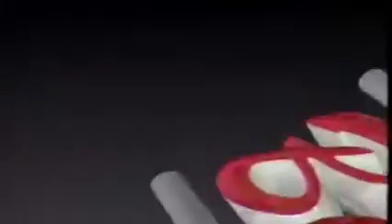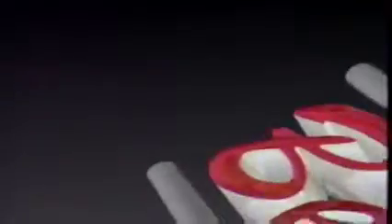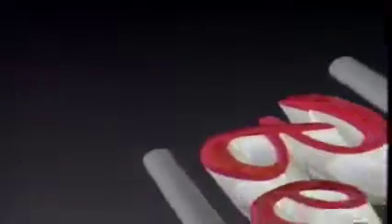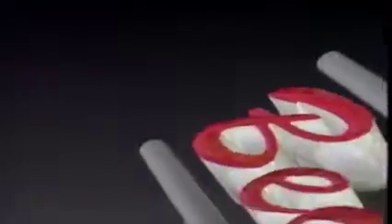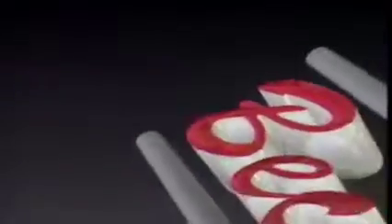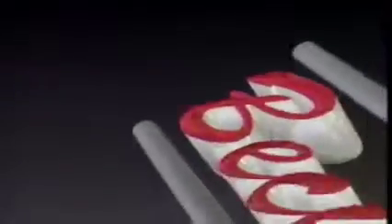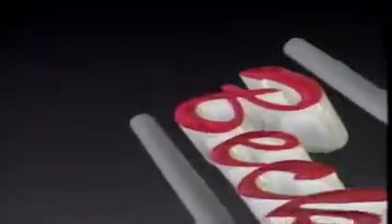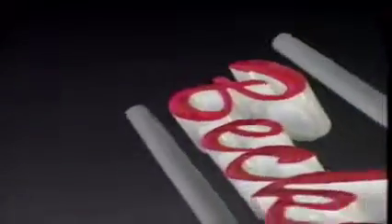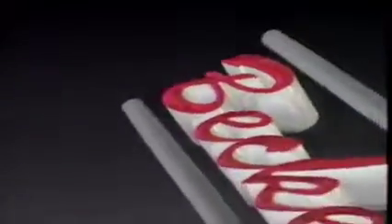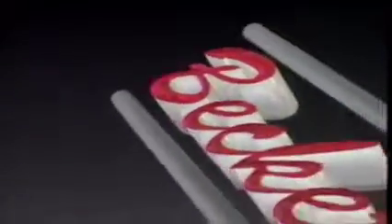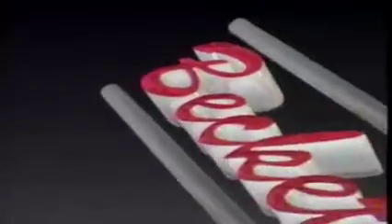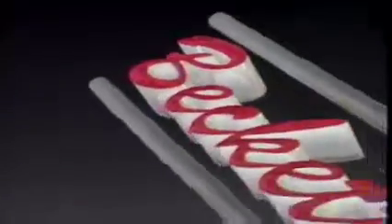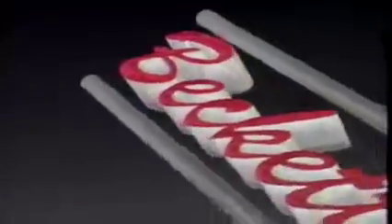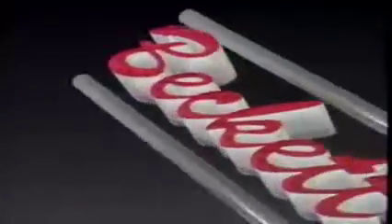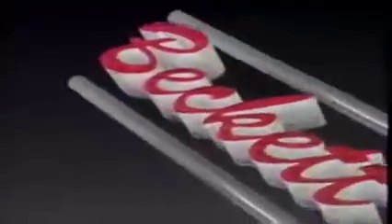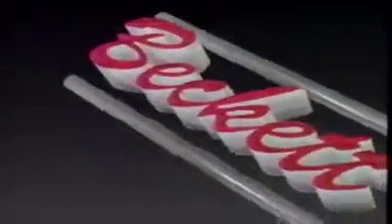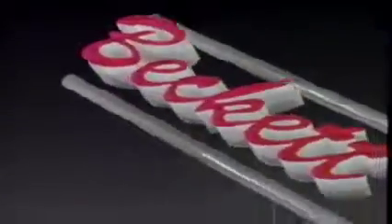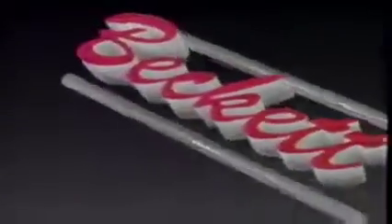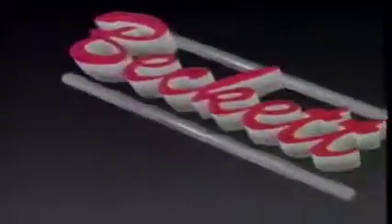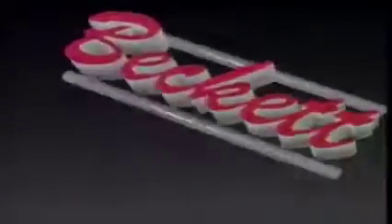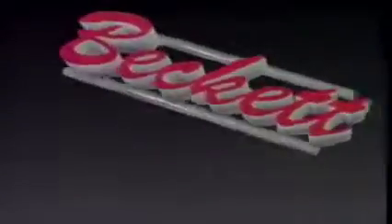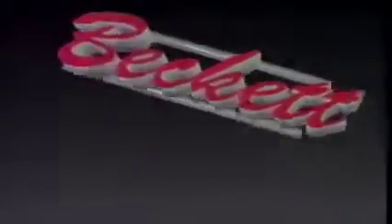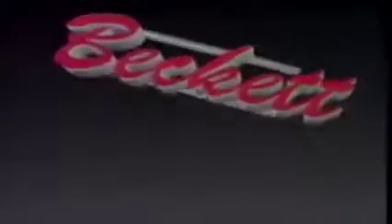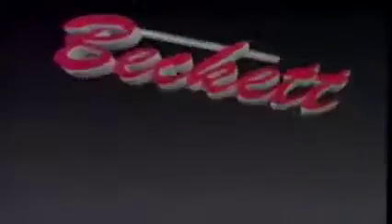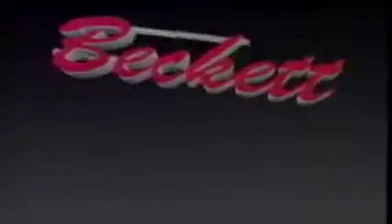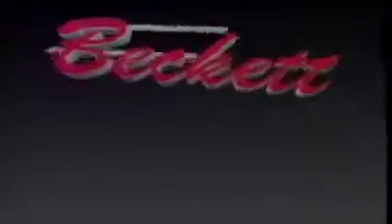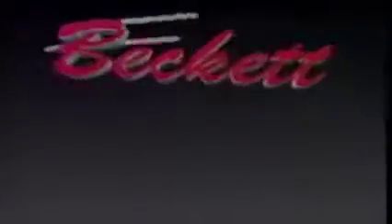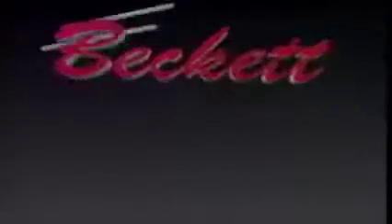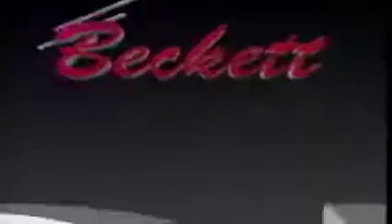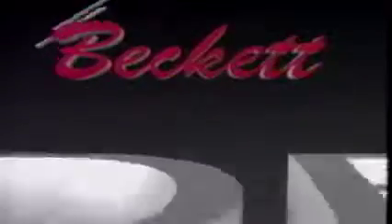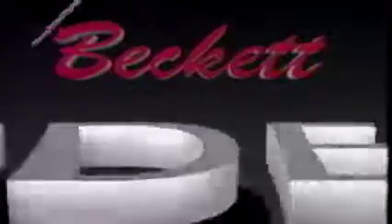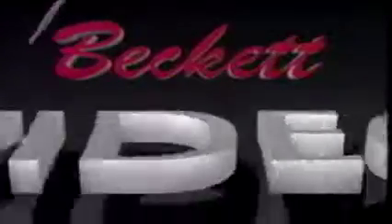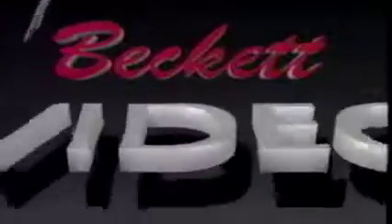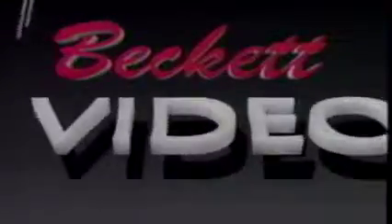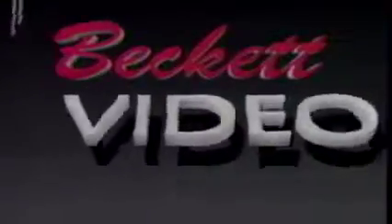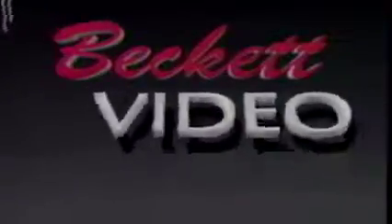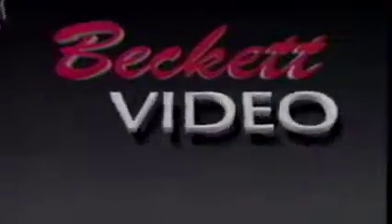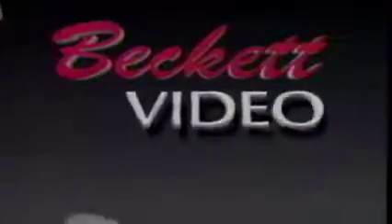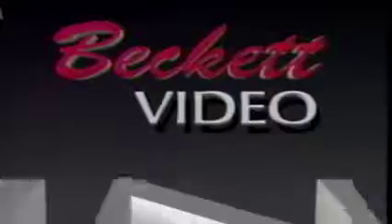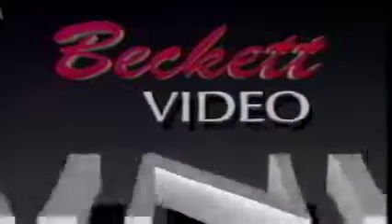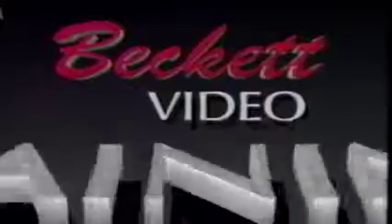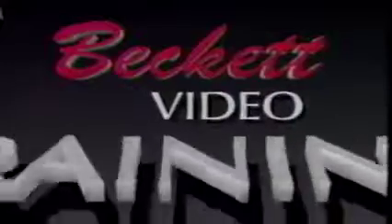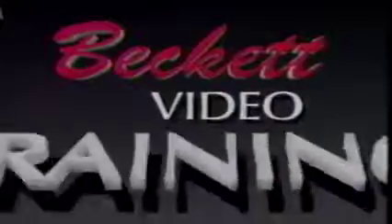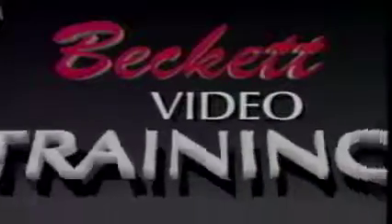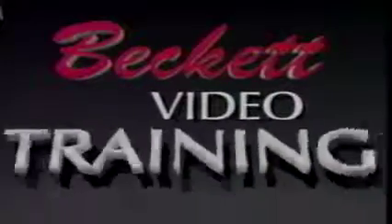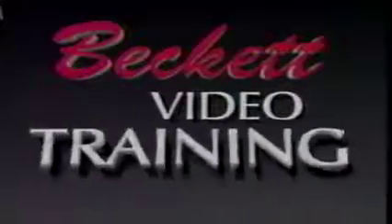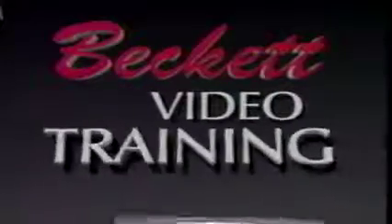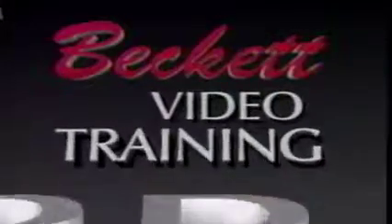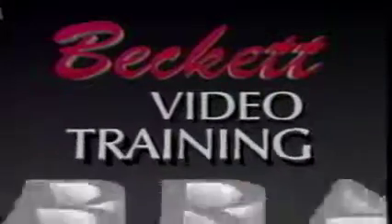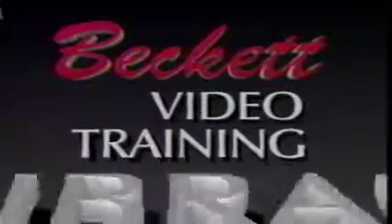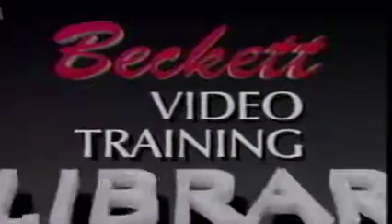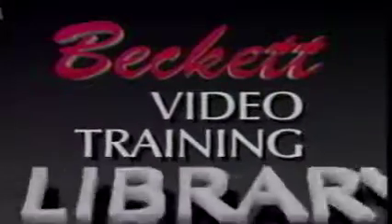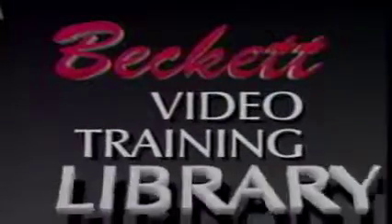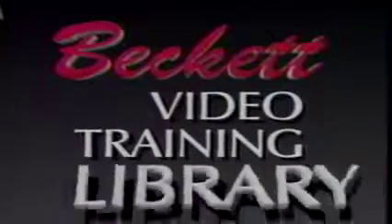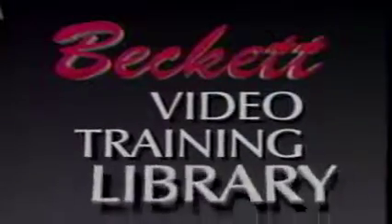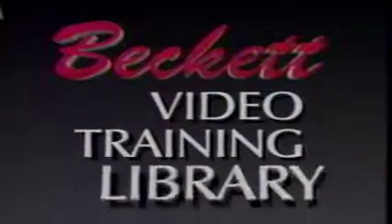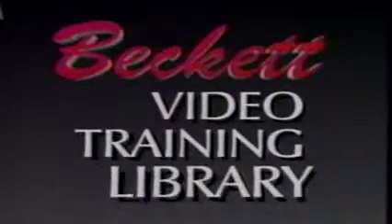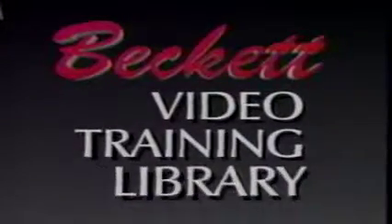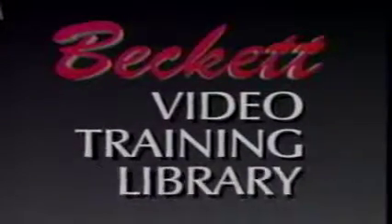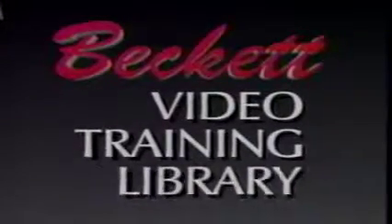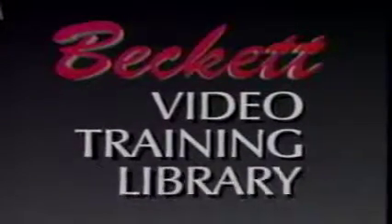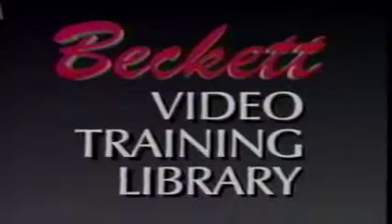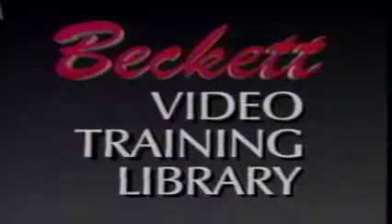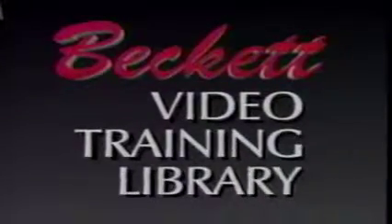This video training library is provided as a service to the oil heat industry, brought to you by R.W. Beckett Corporation.